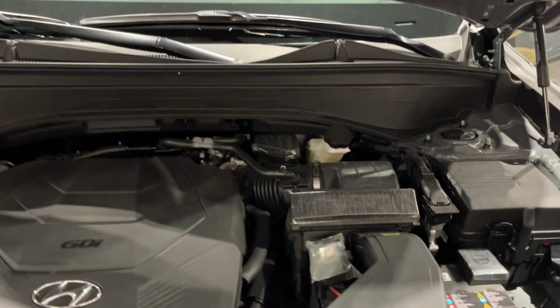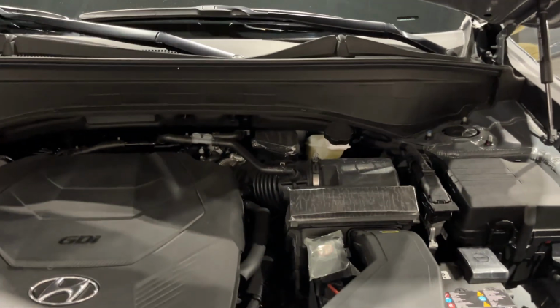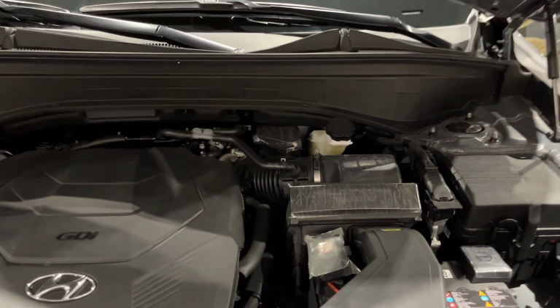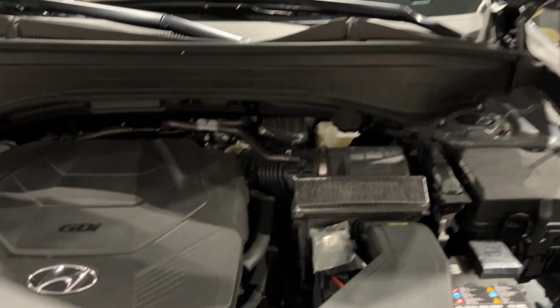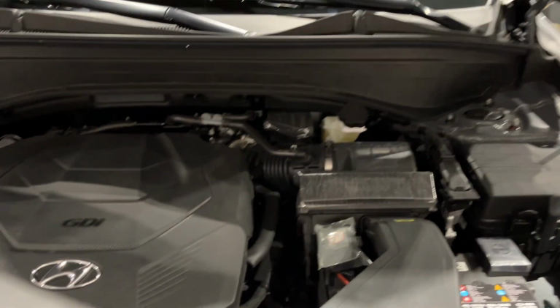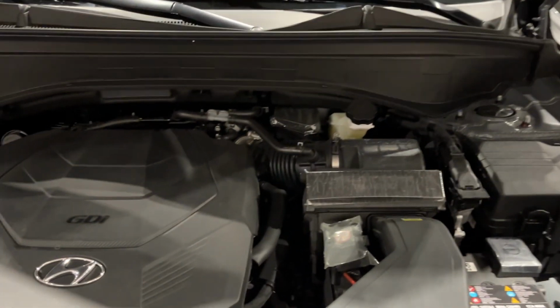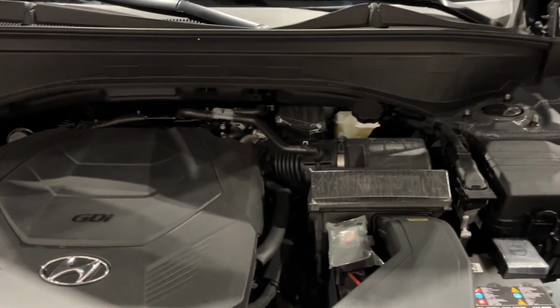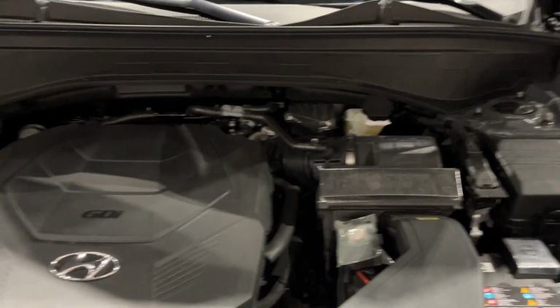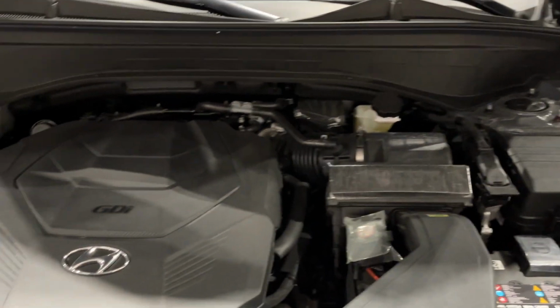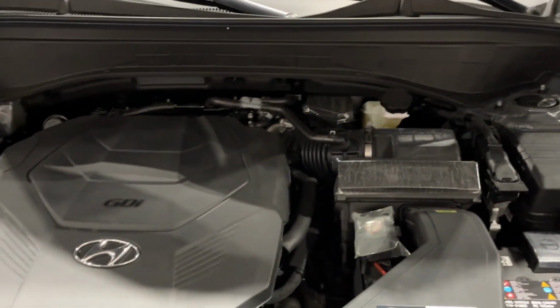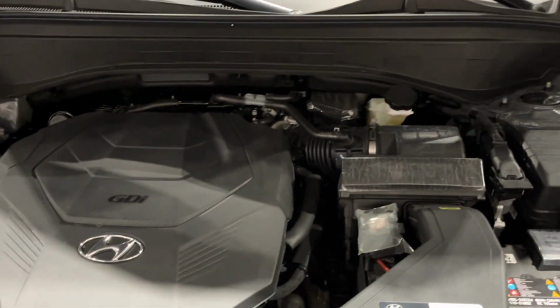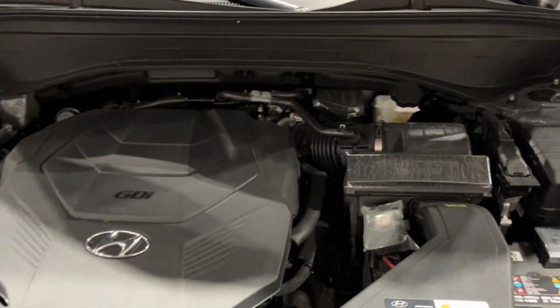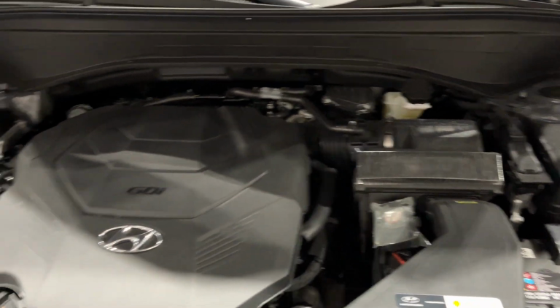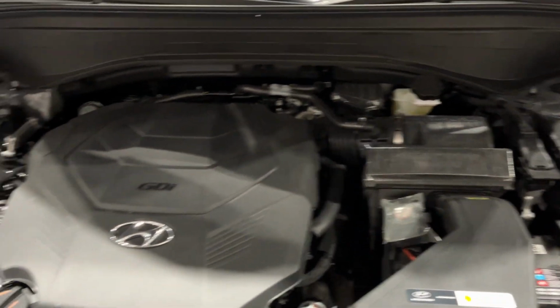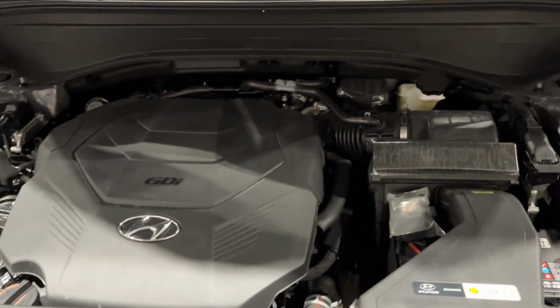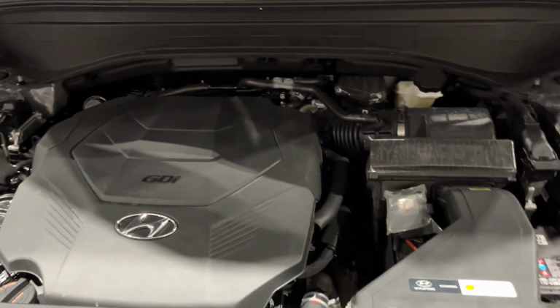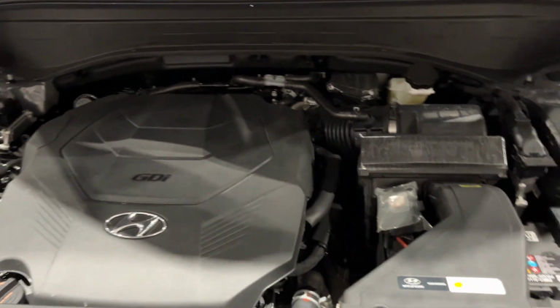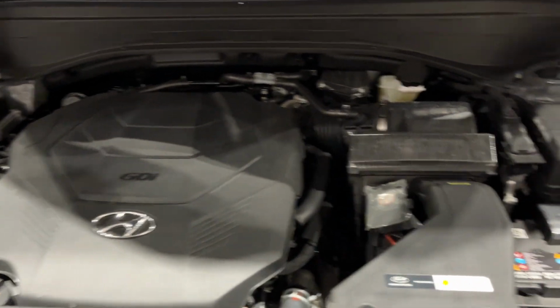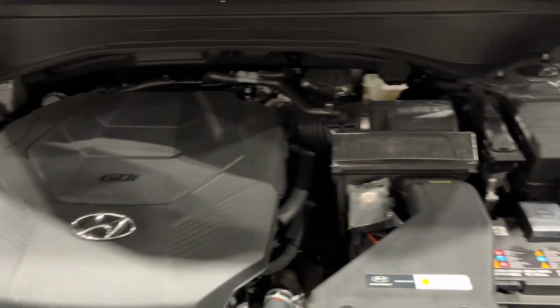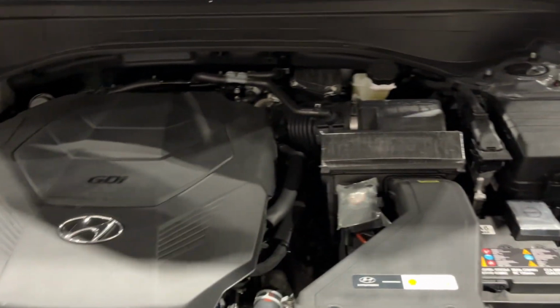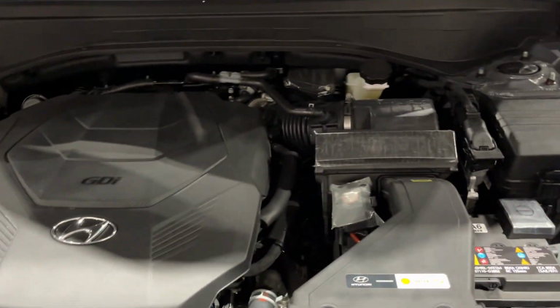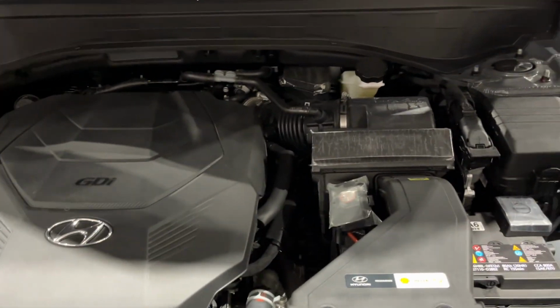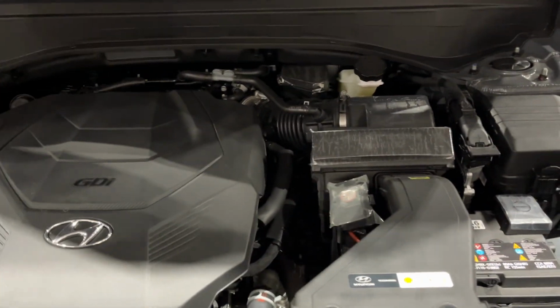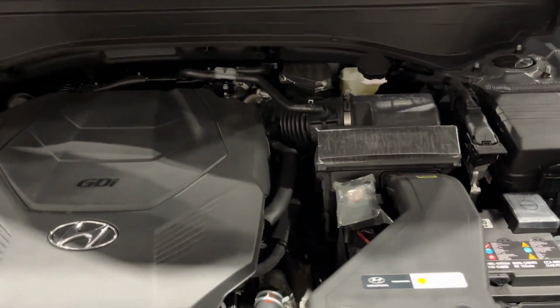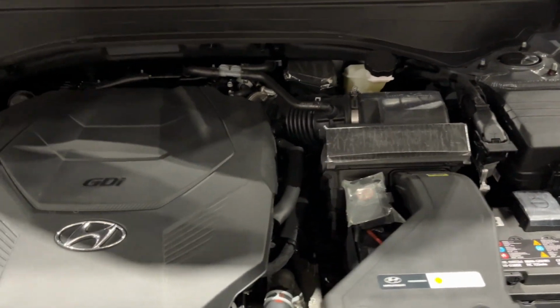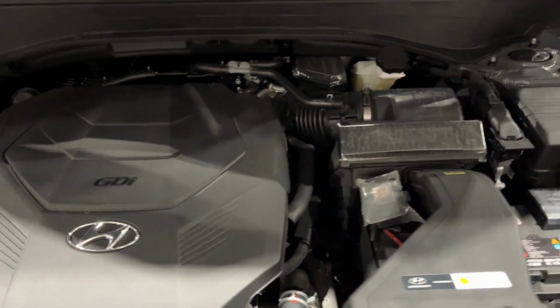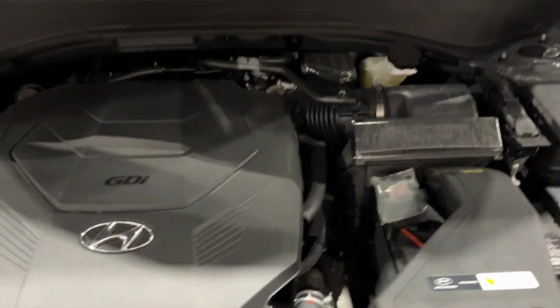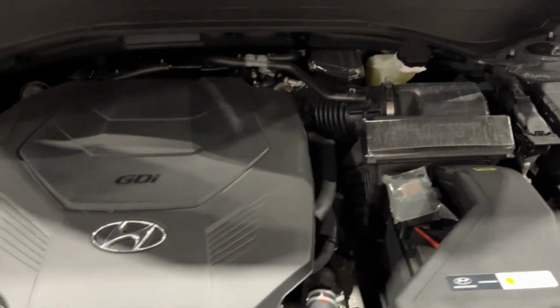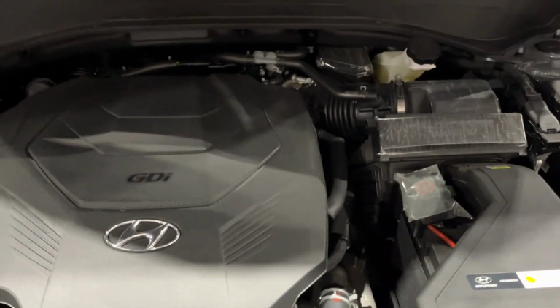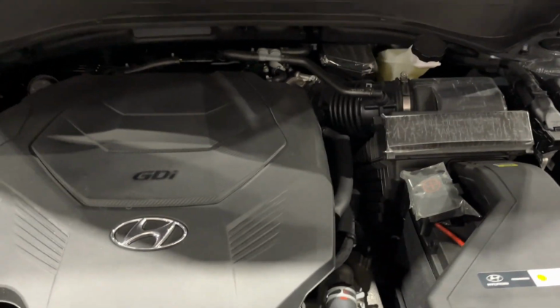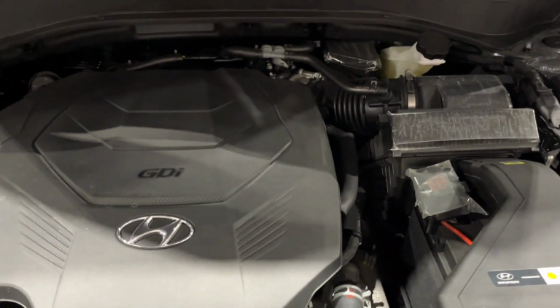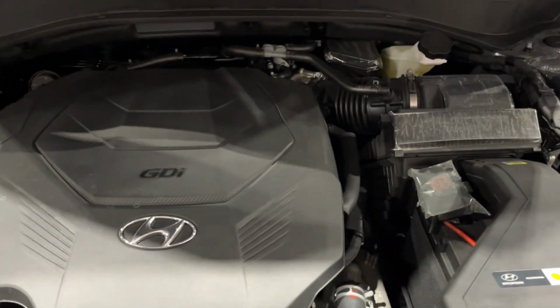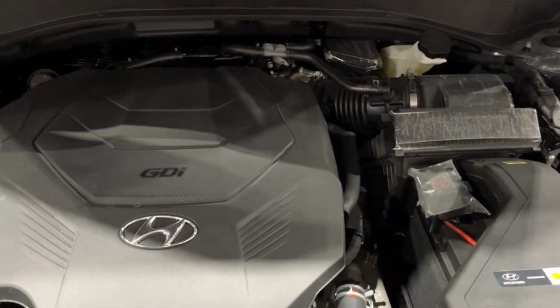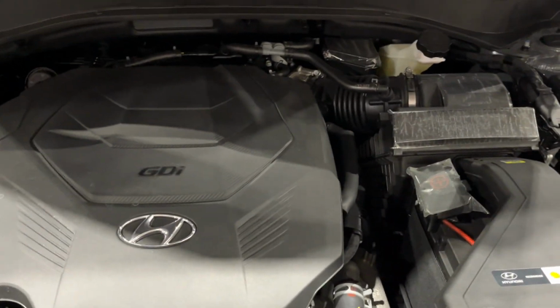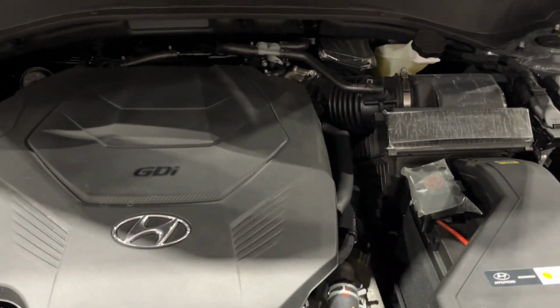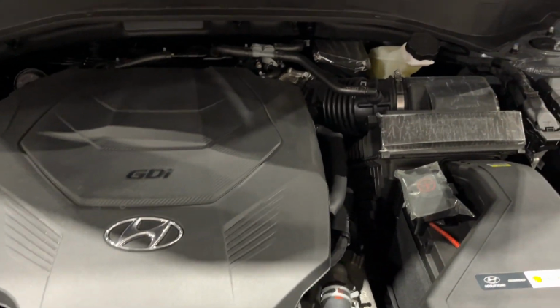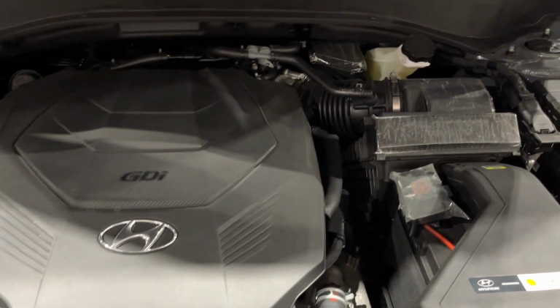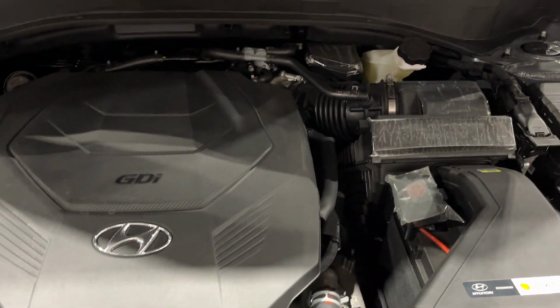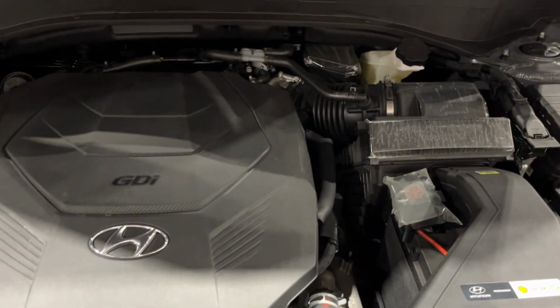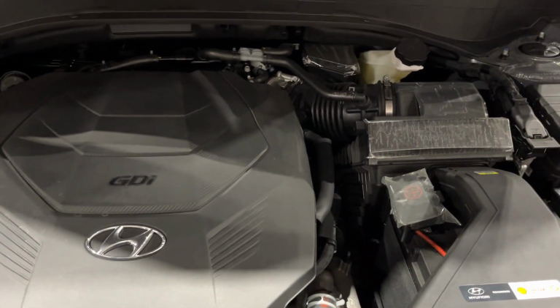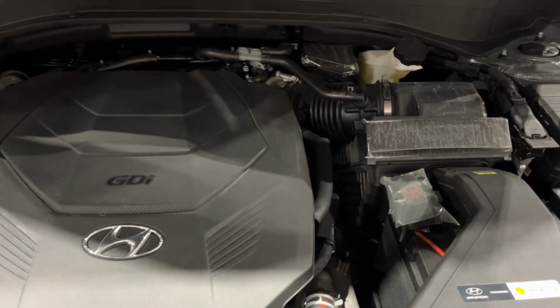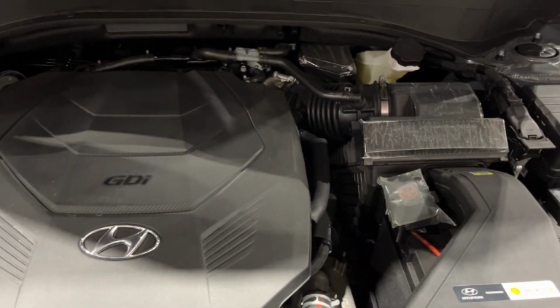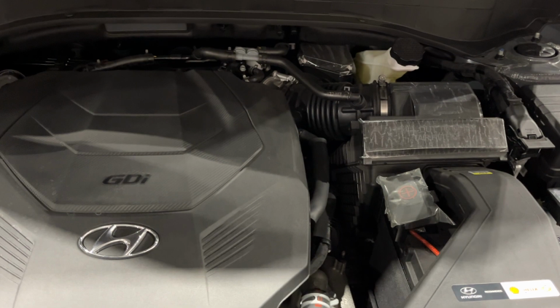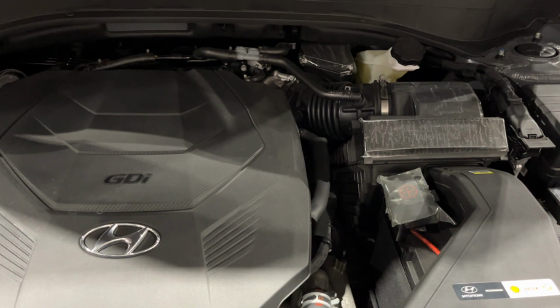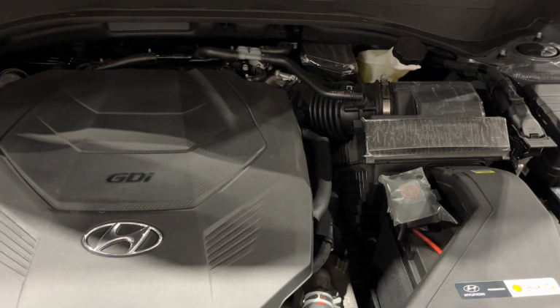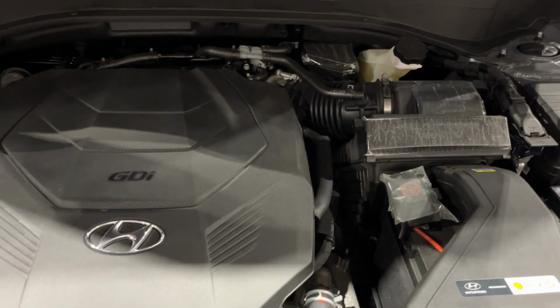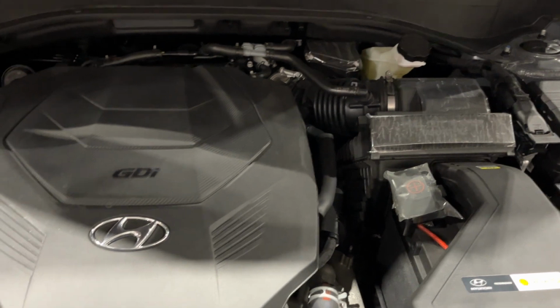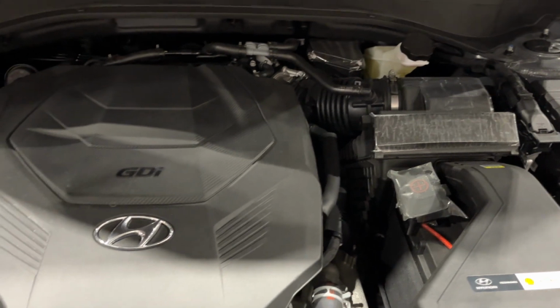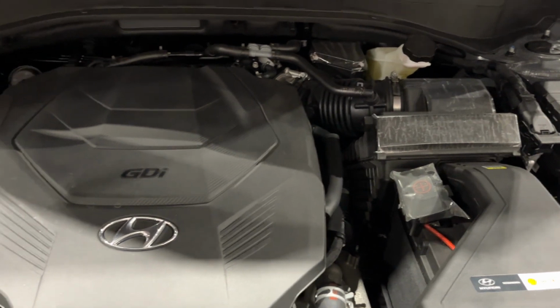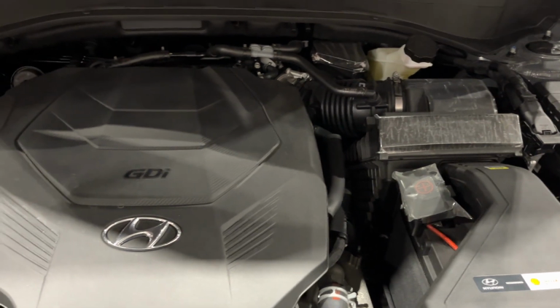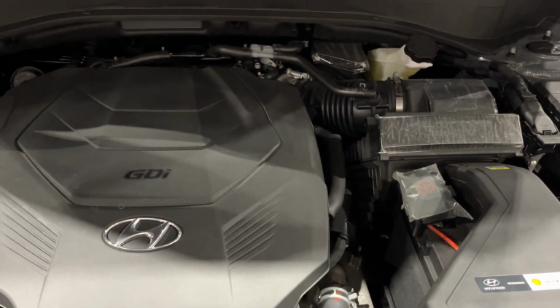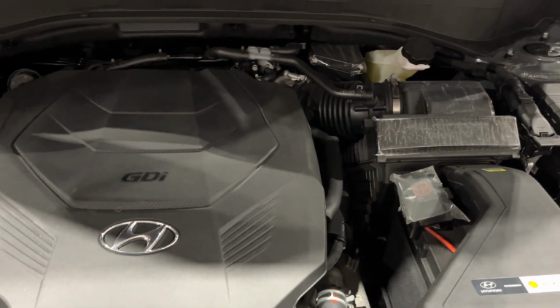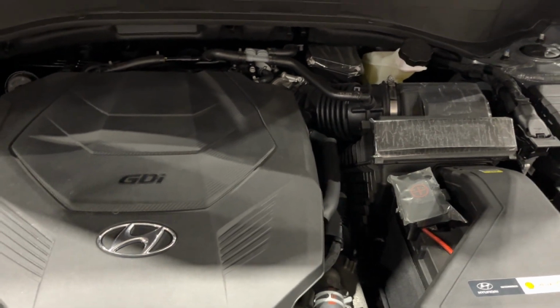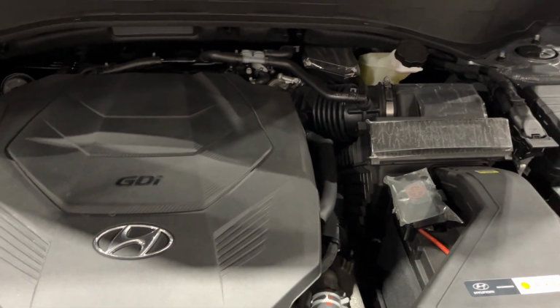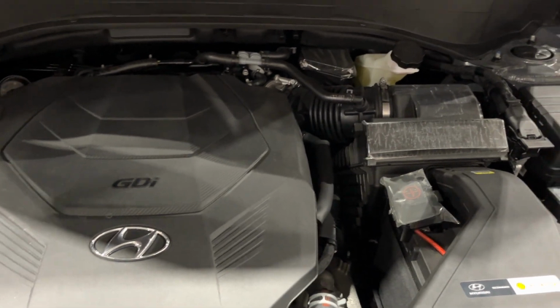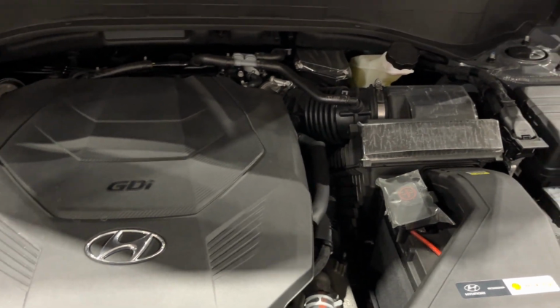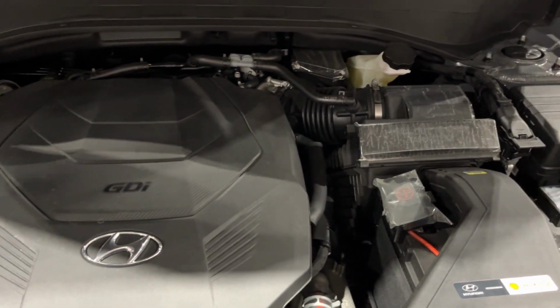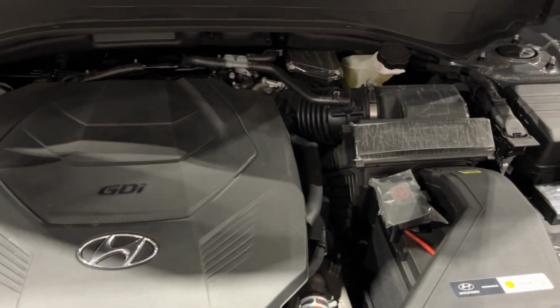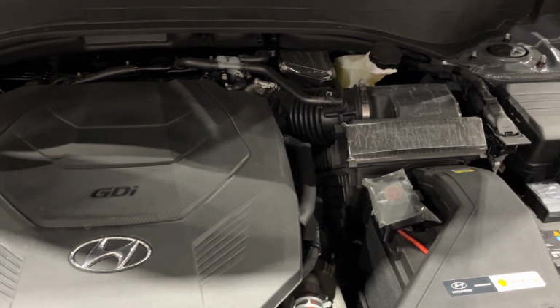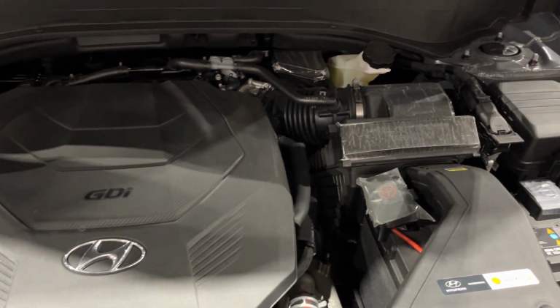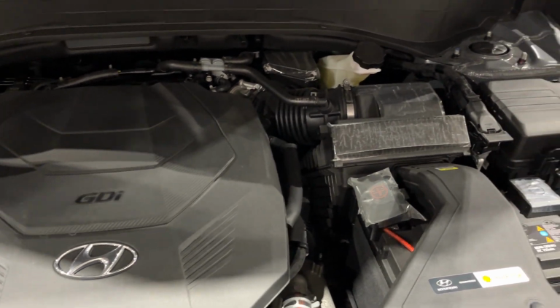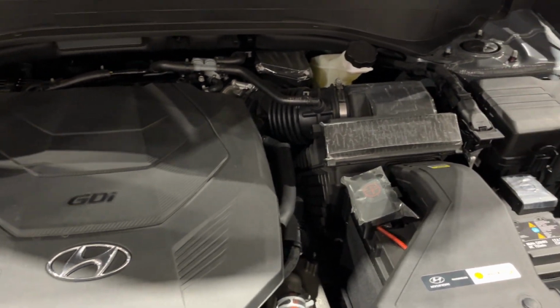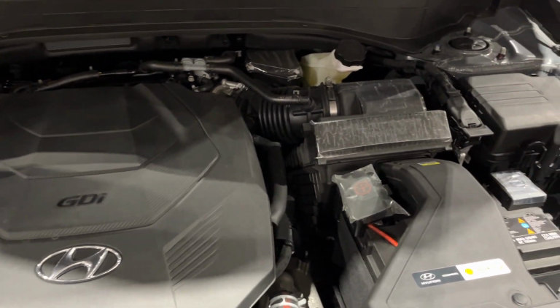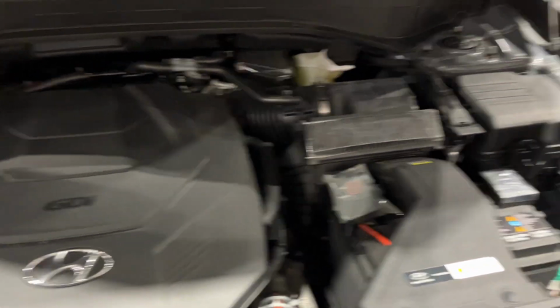Under the hood of the Palisade is the same engine as in the Kia Telluride. It is a 3.8-liter gas direct injected V6.